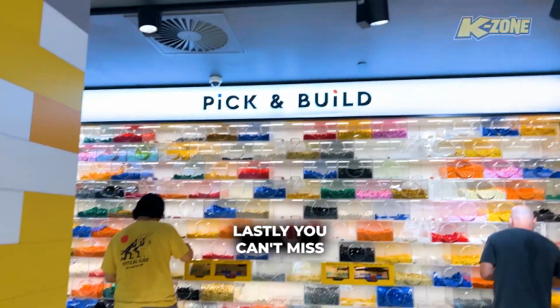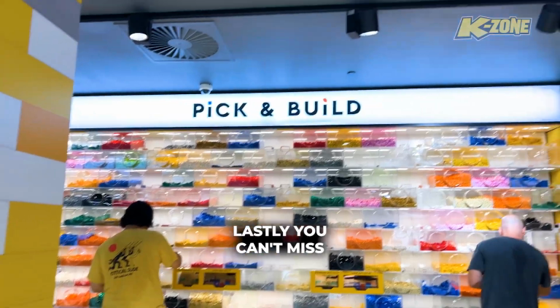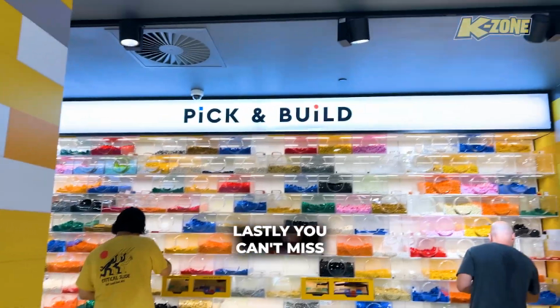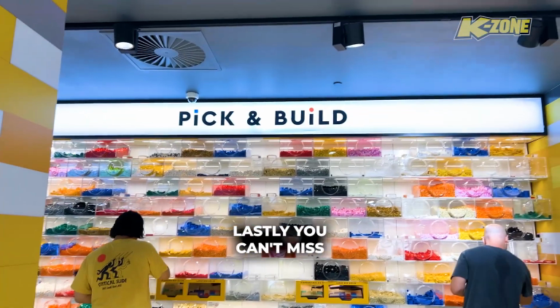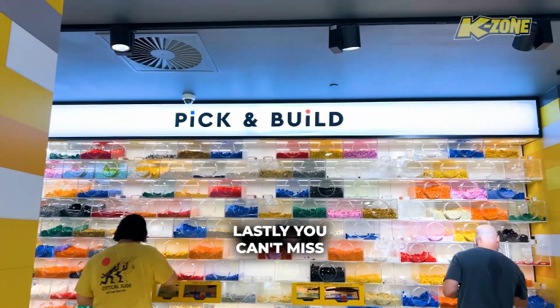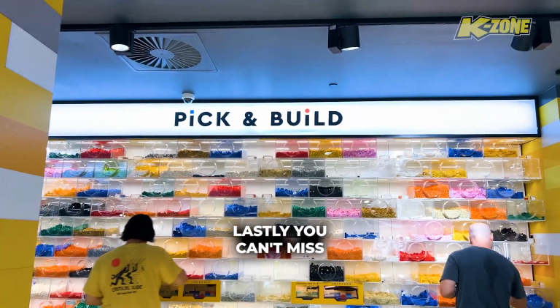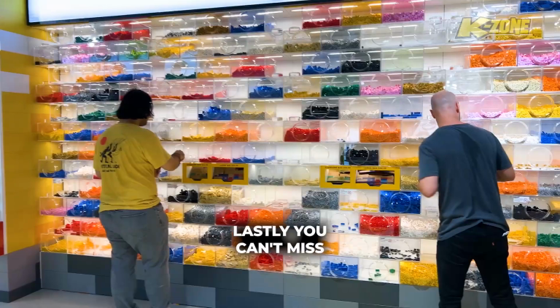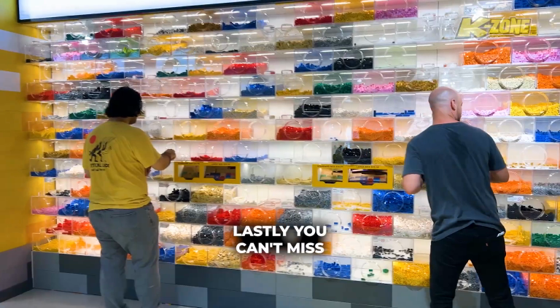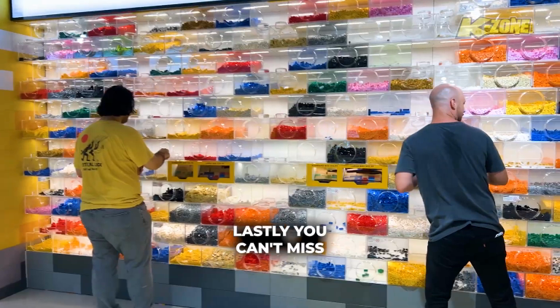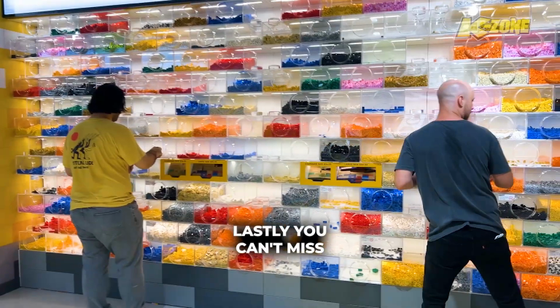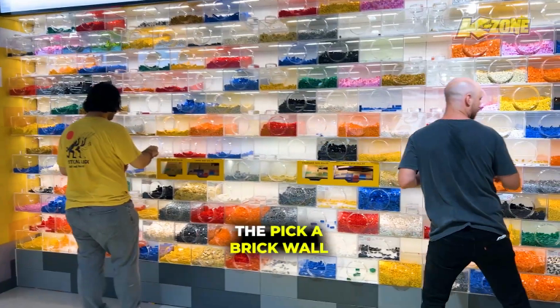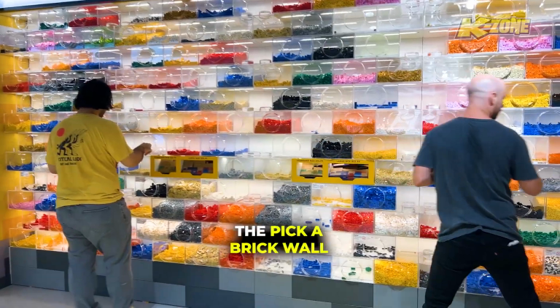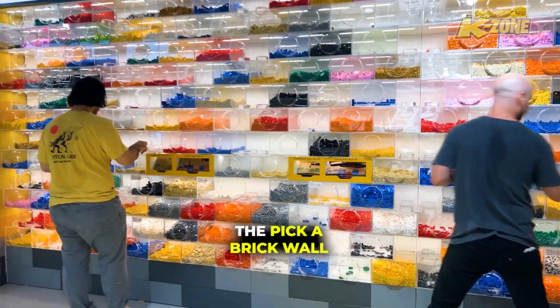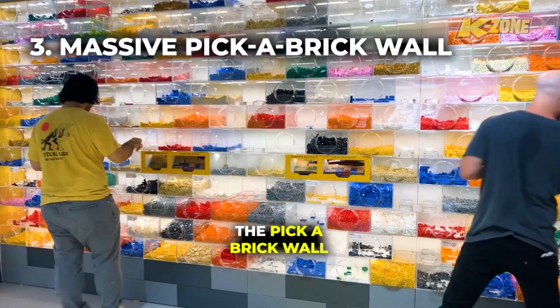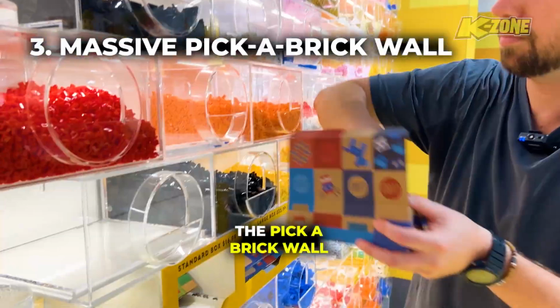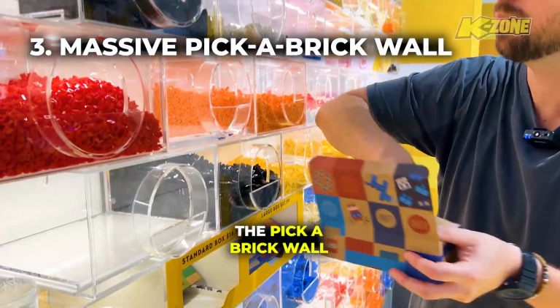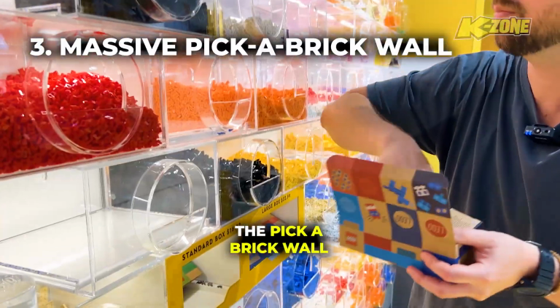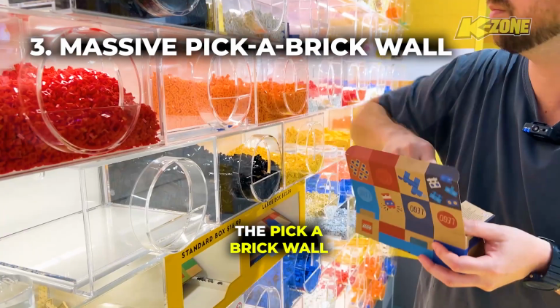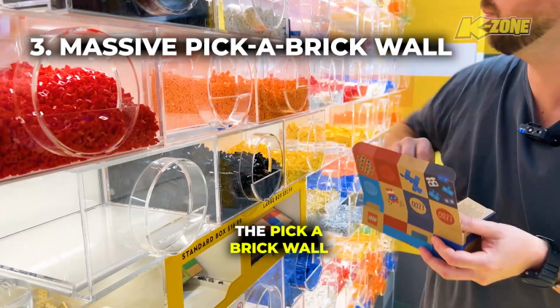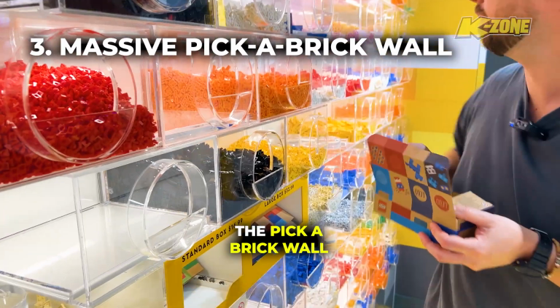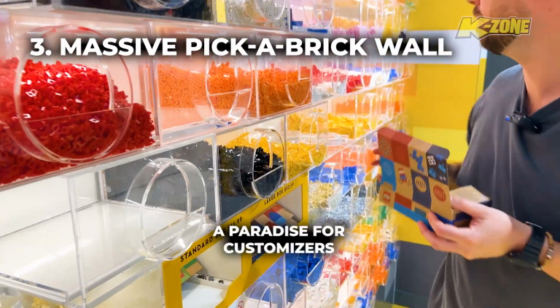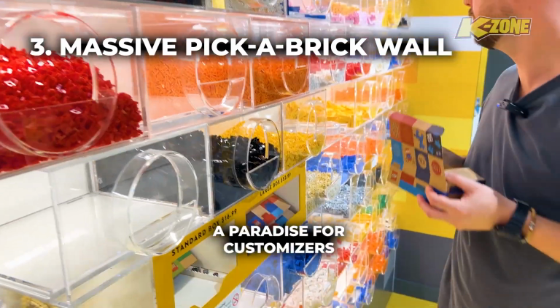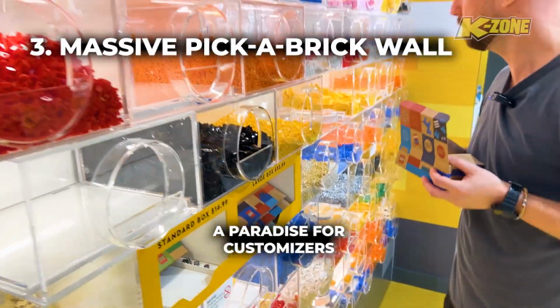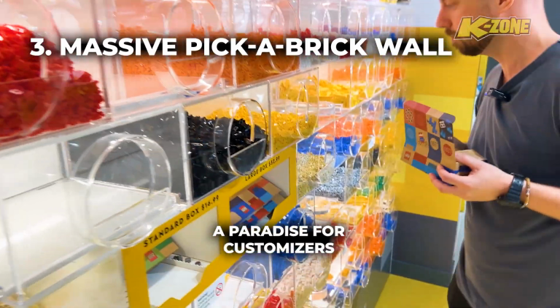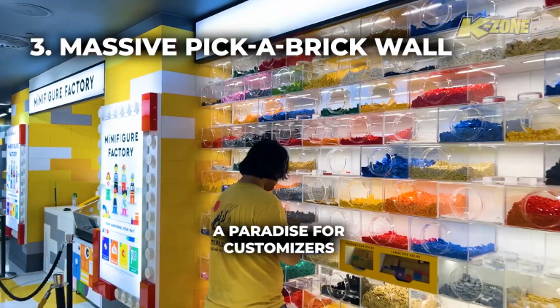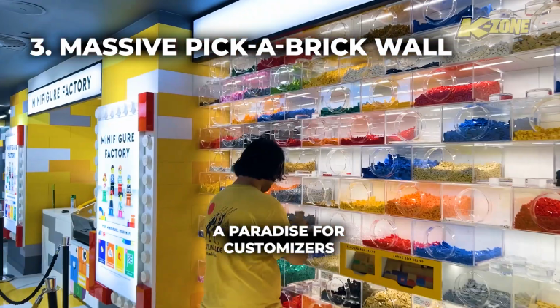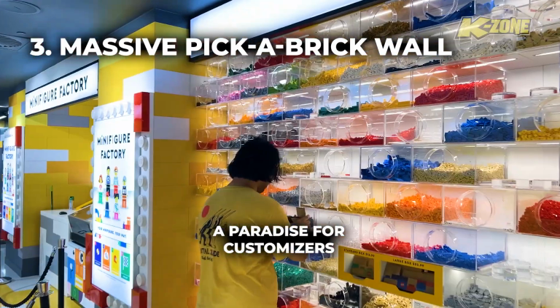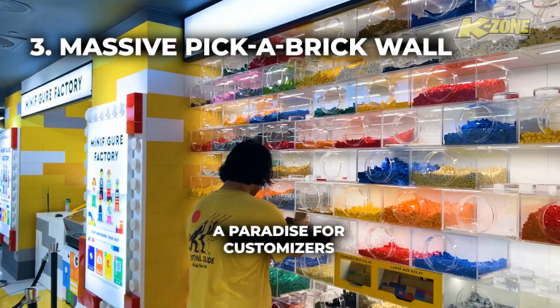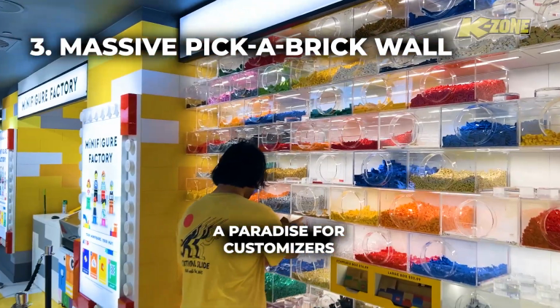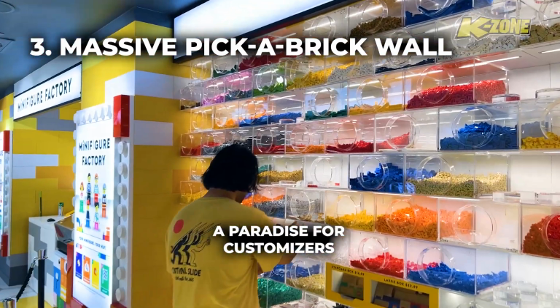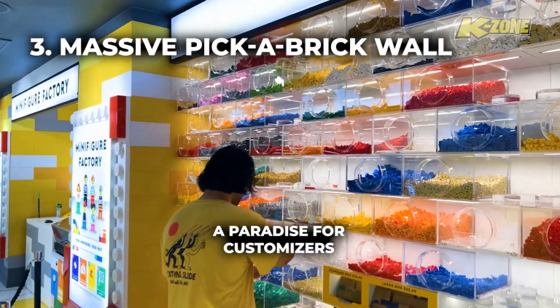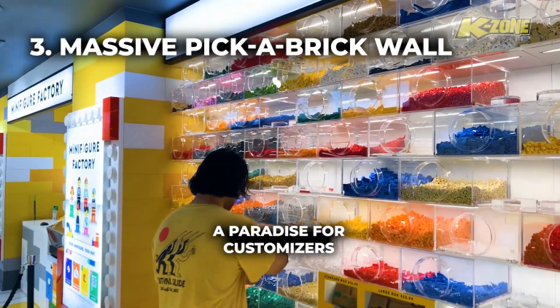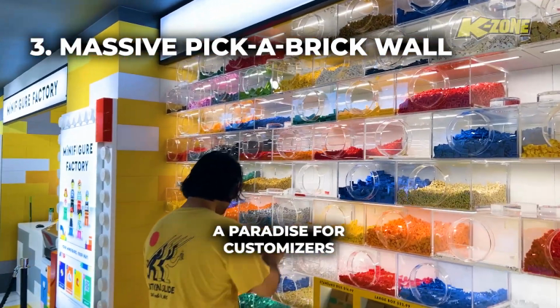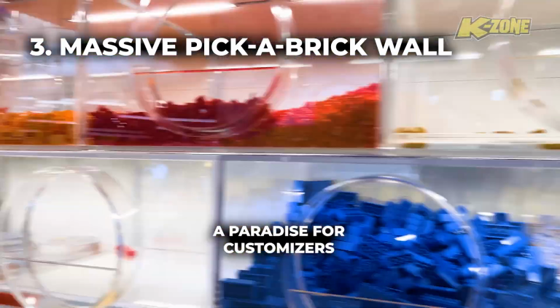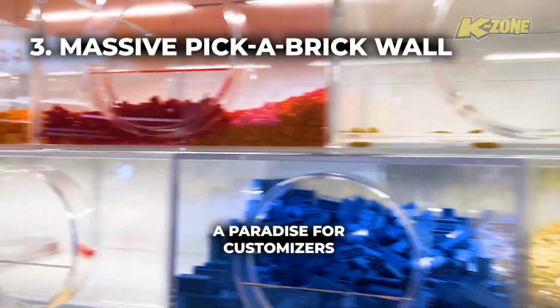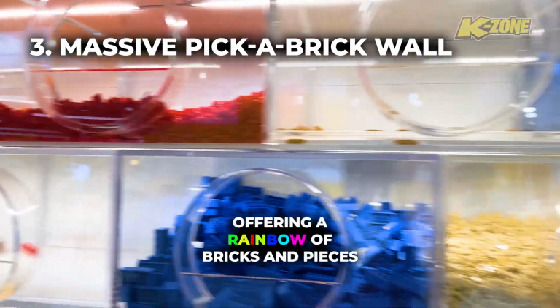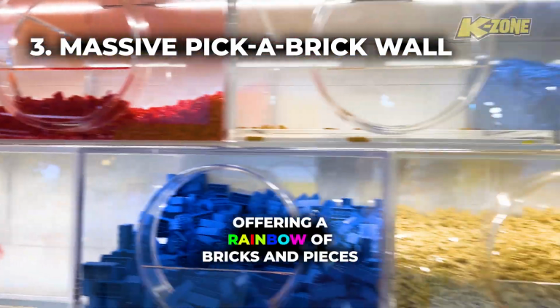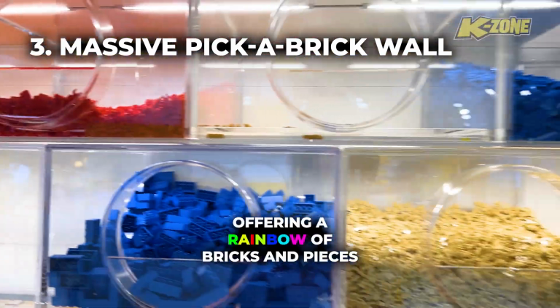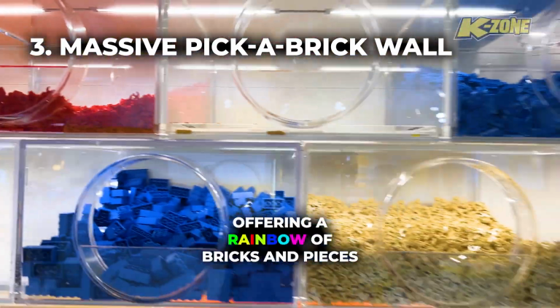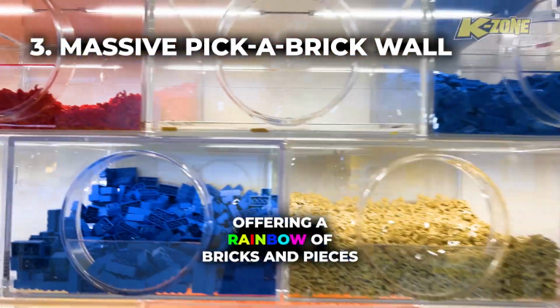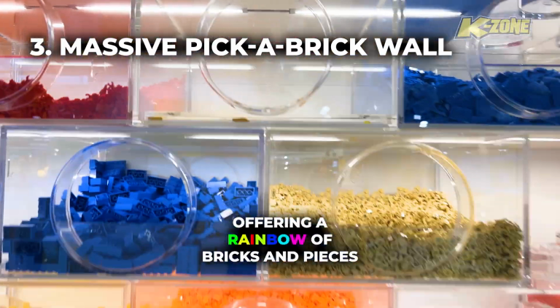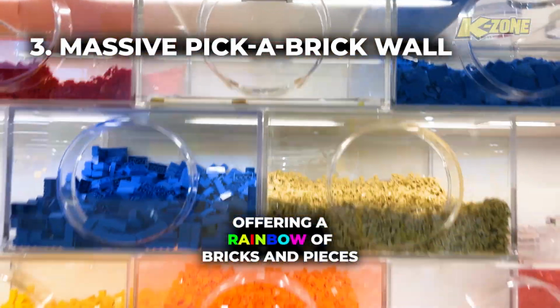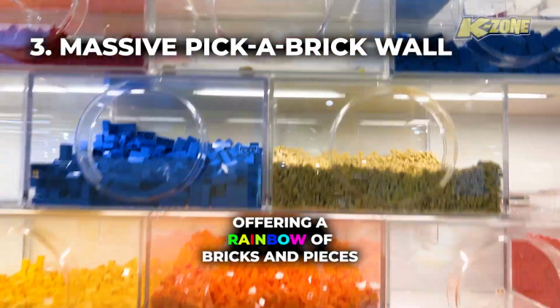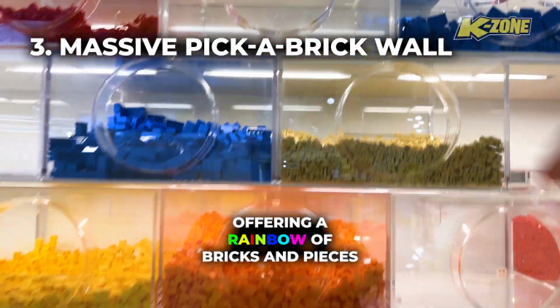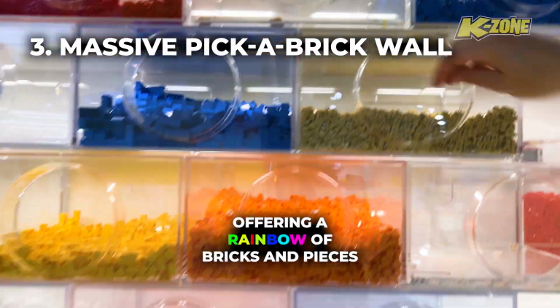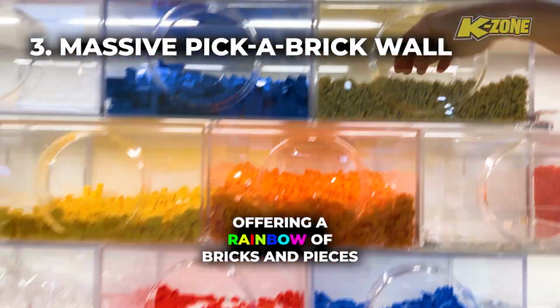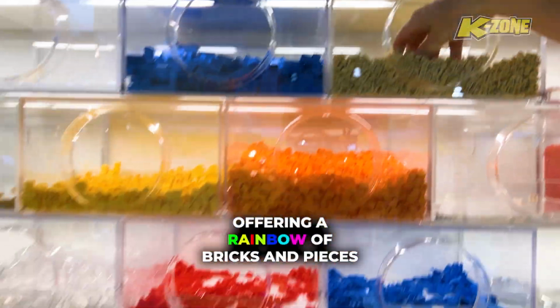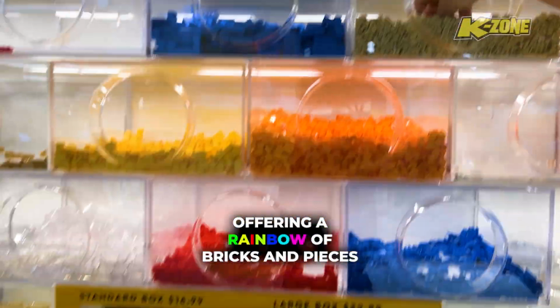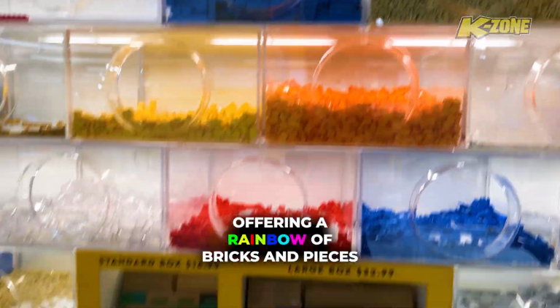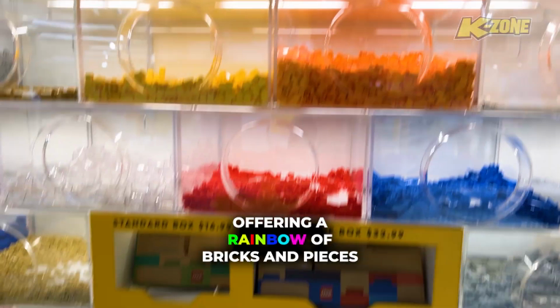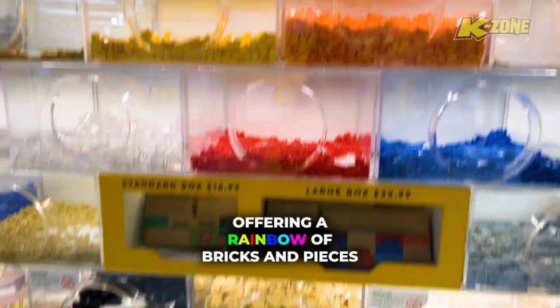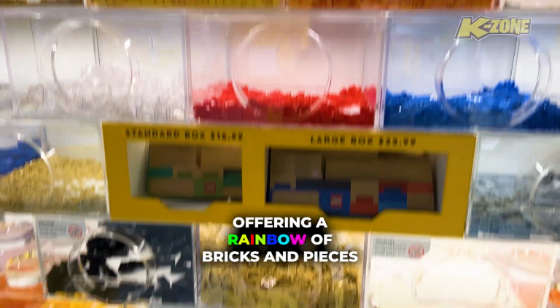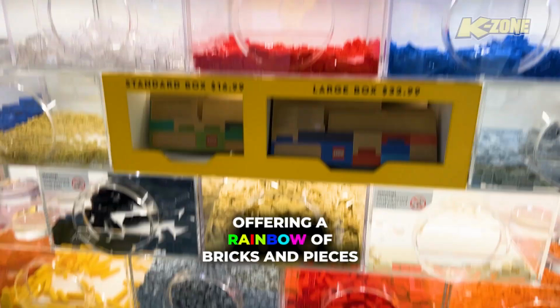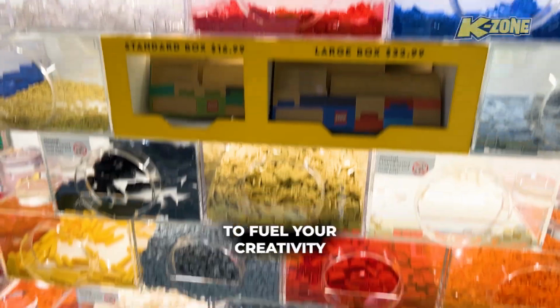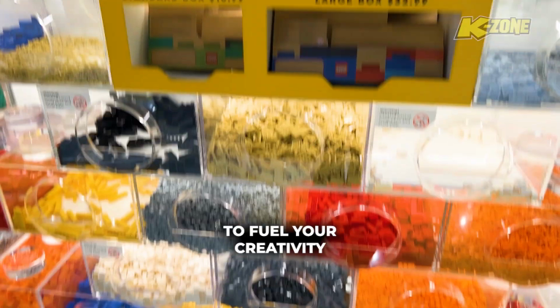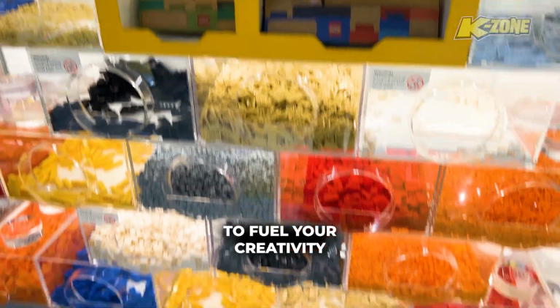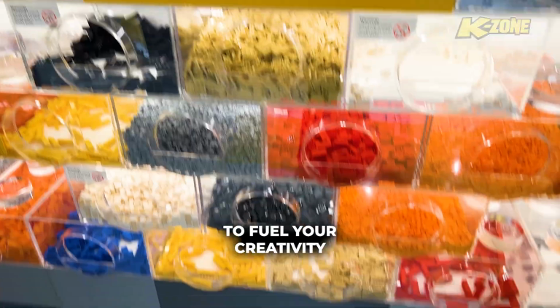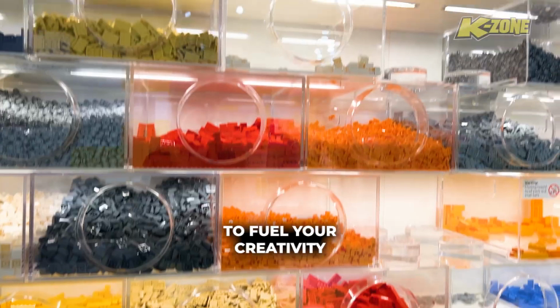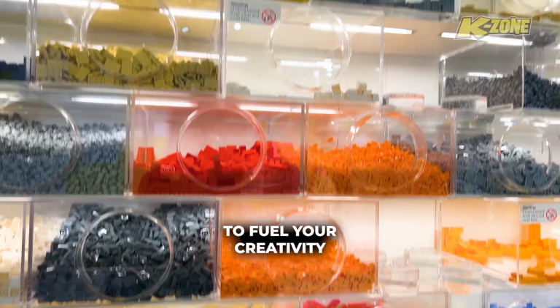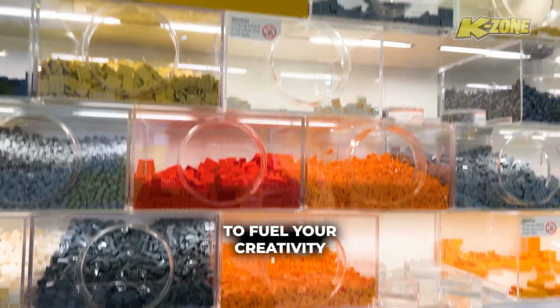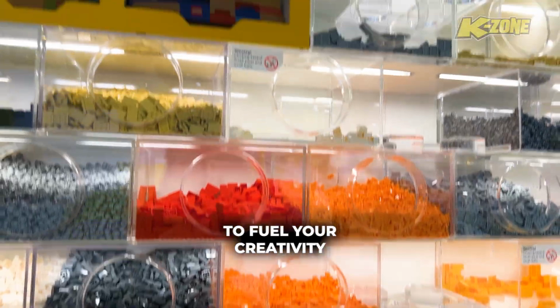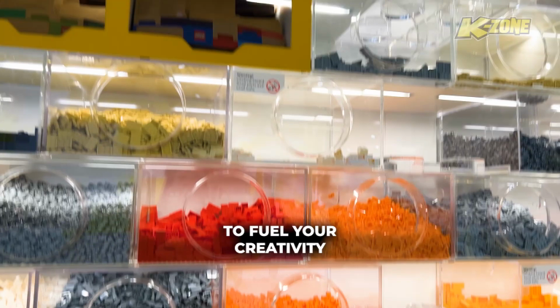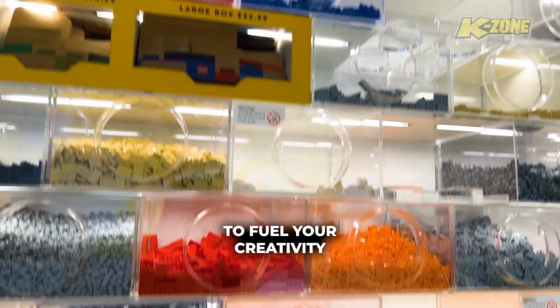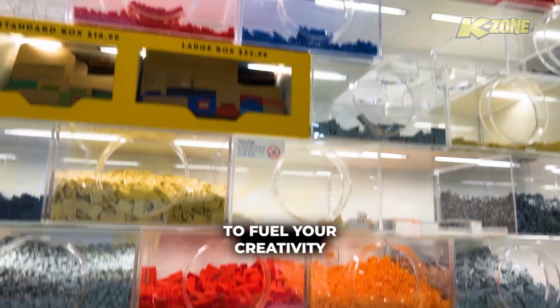Lastly, you can't miss the pick a brick wall — a paradise for customizers, offering a rainbow of bricks and pieces to fuel your creativity.